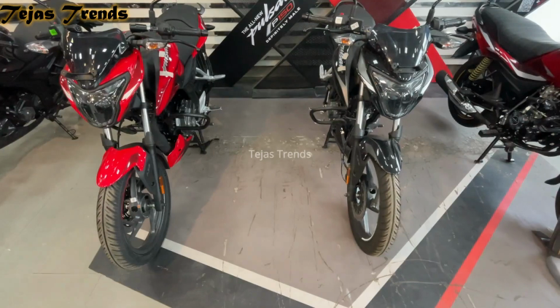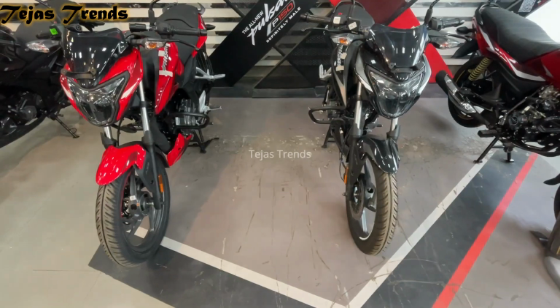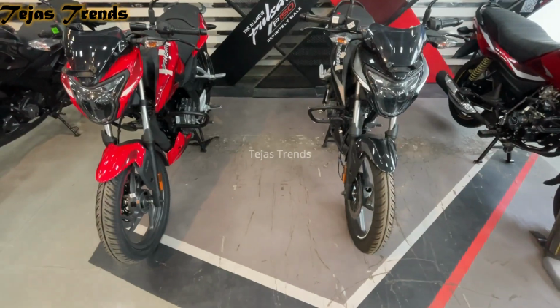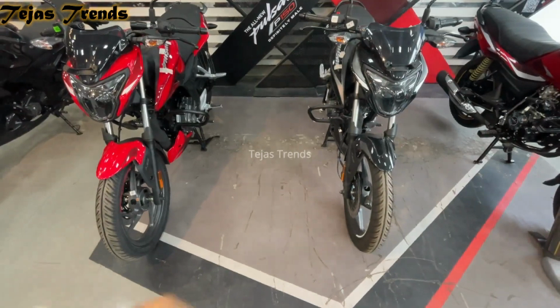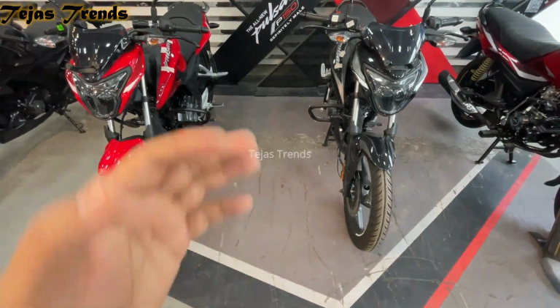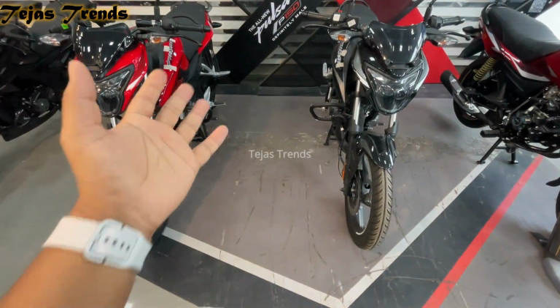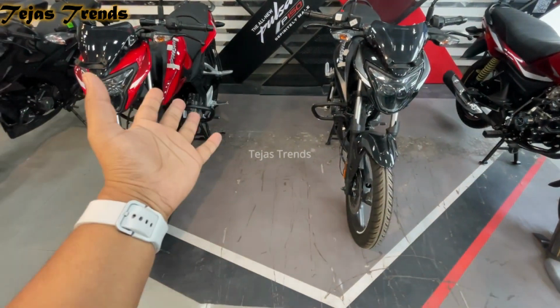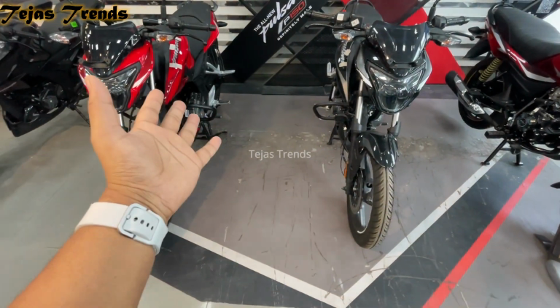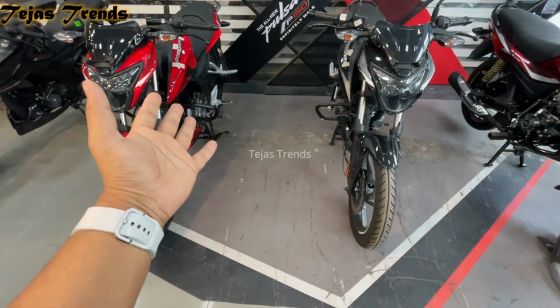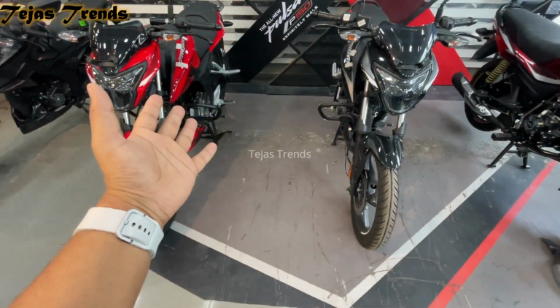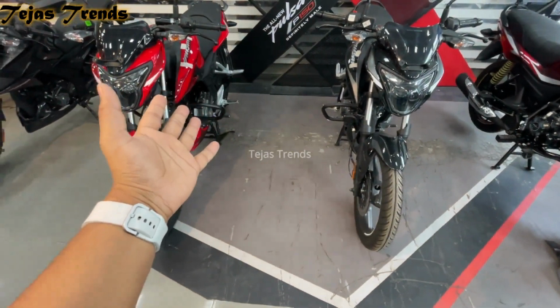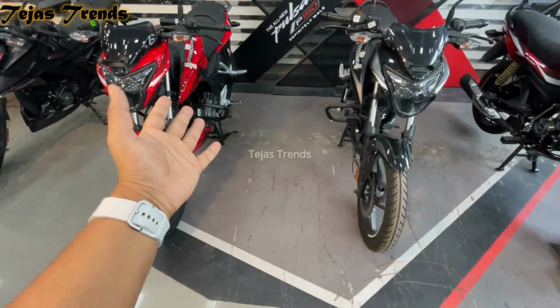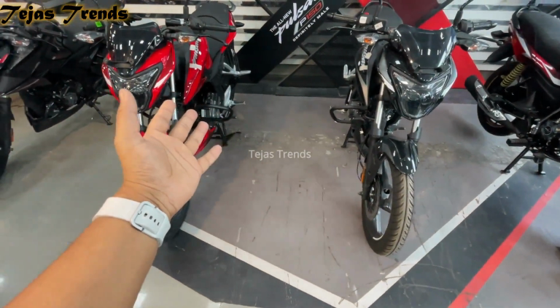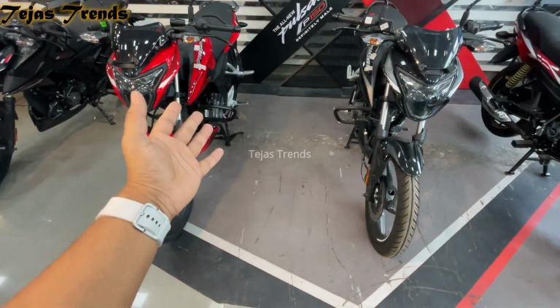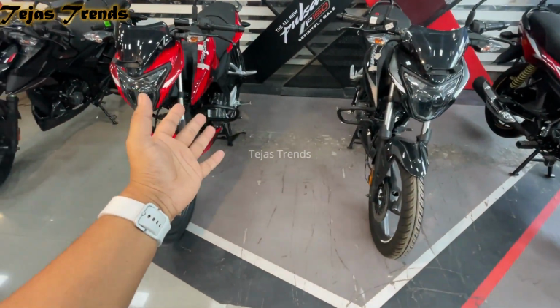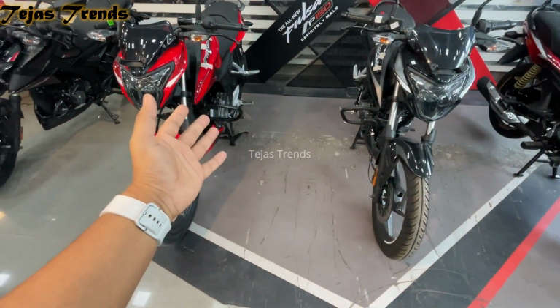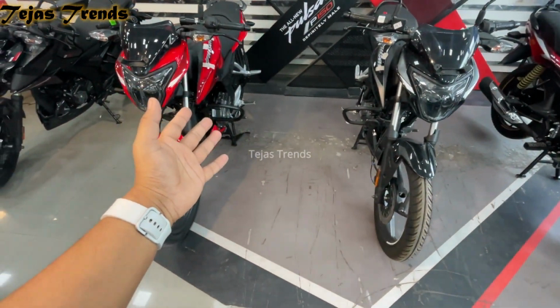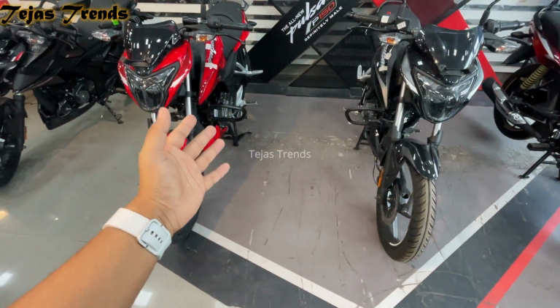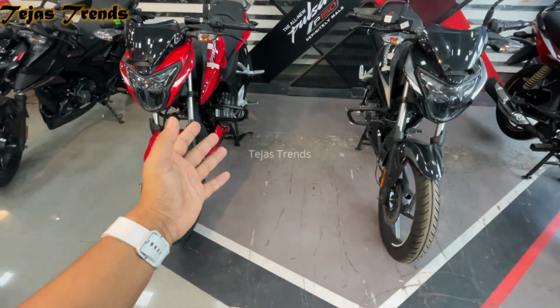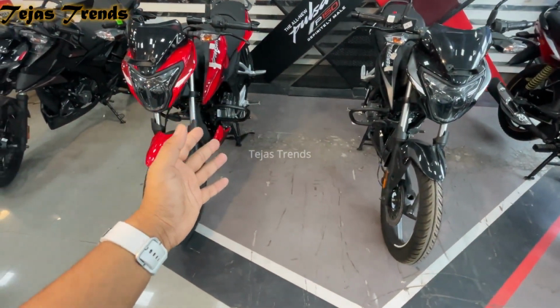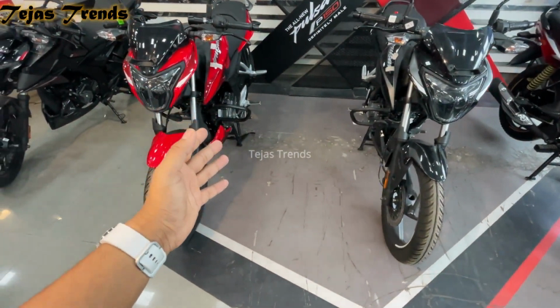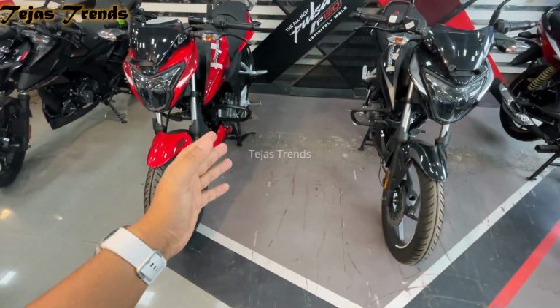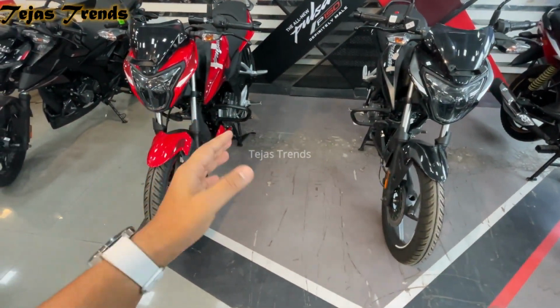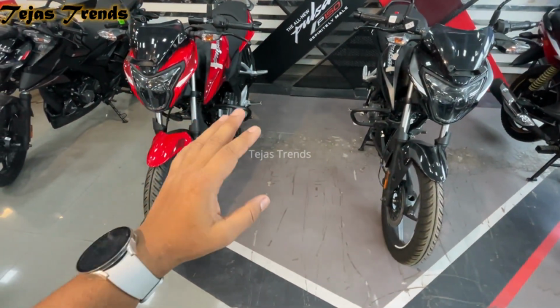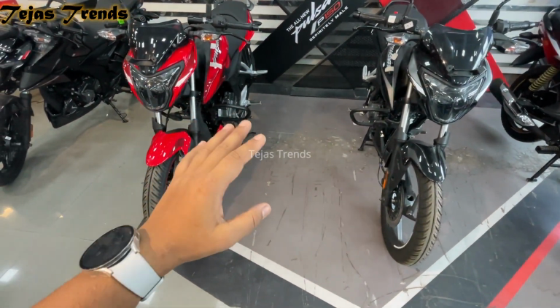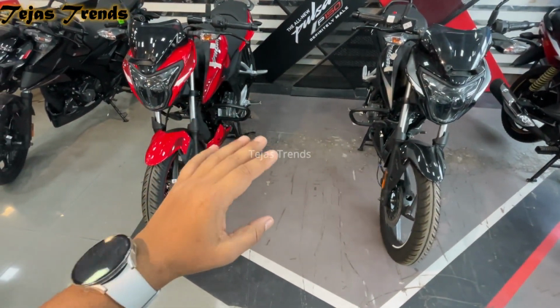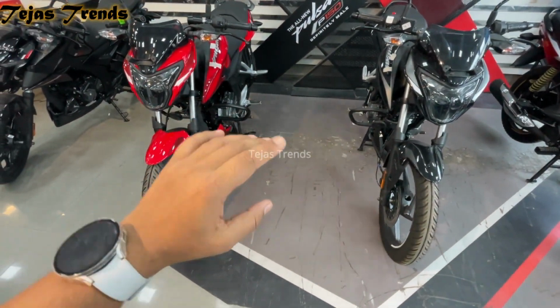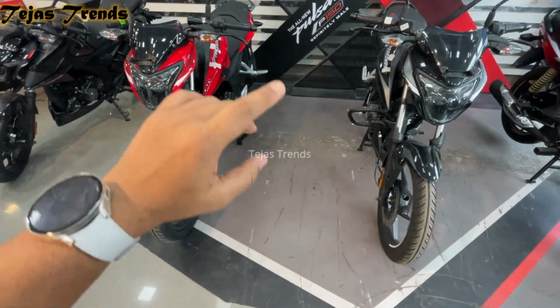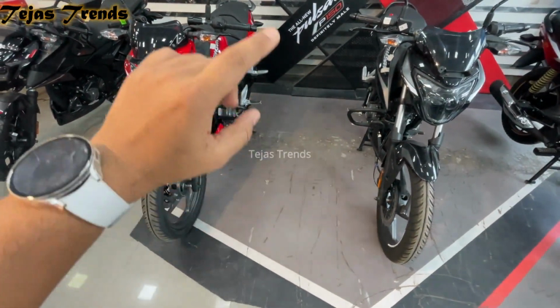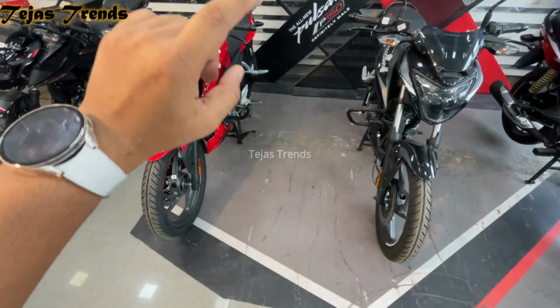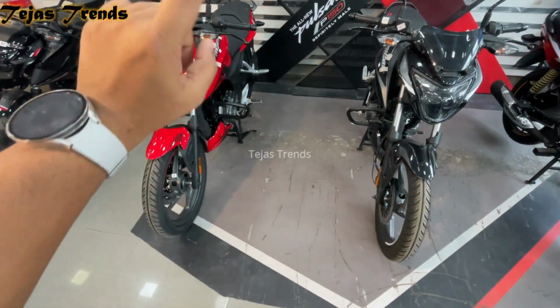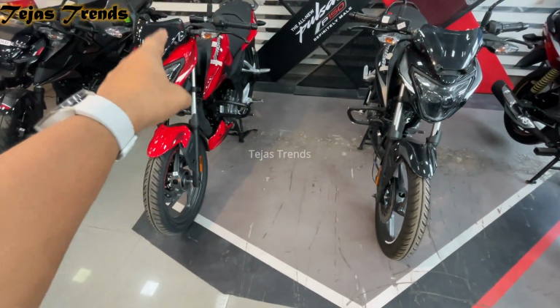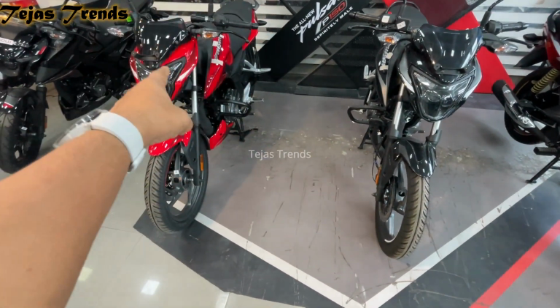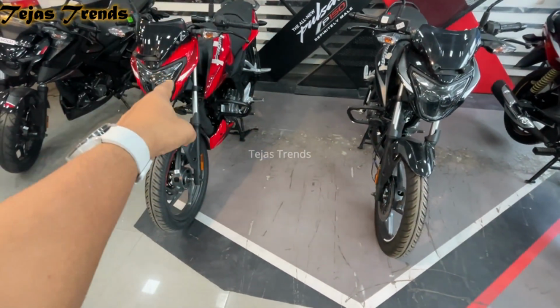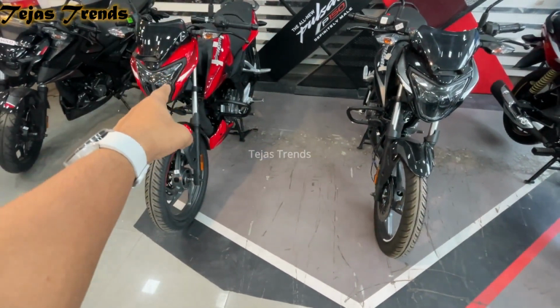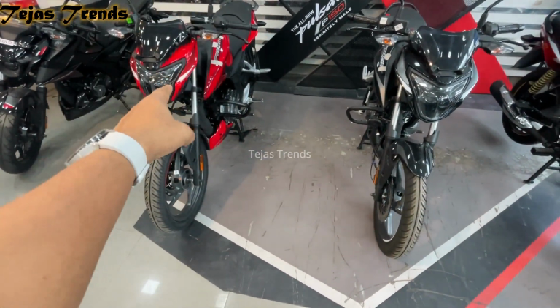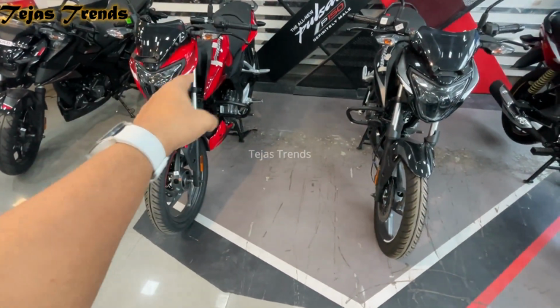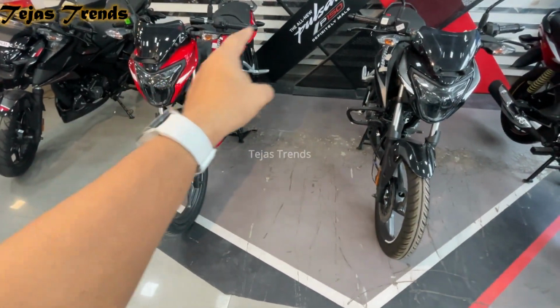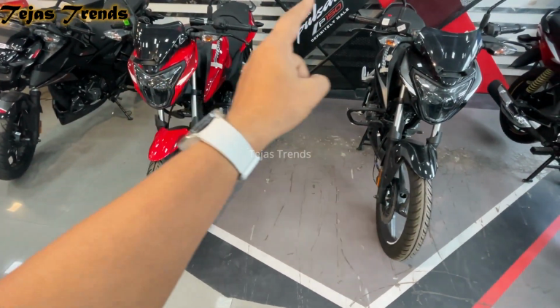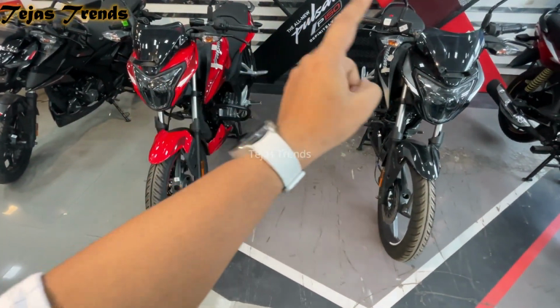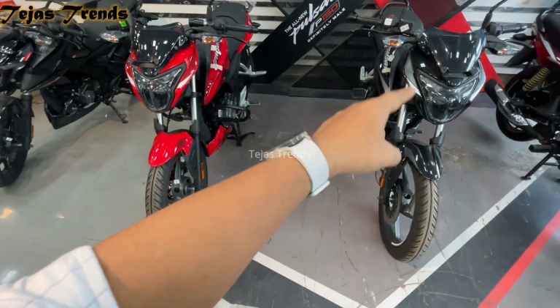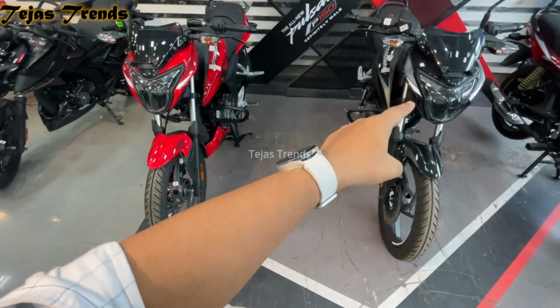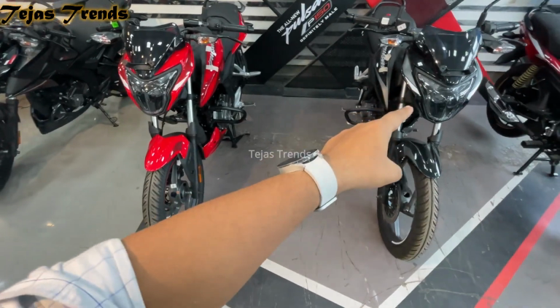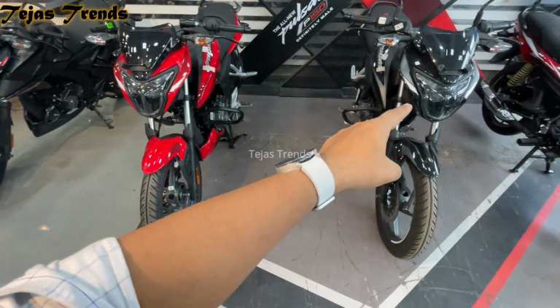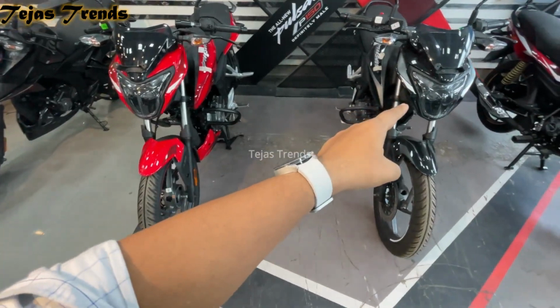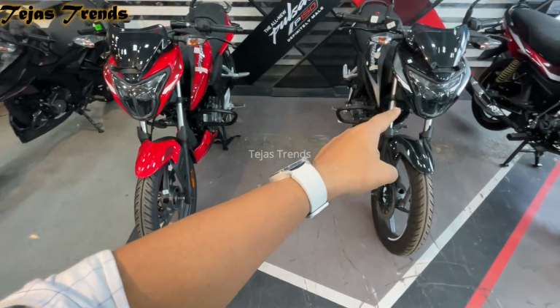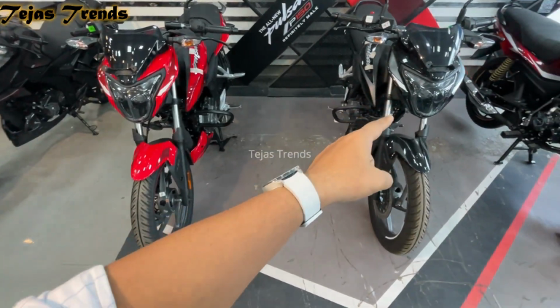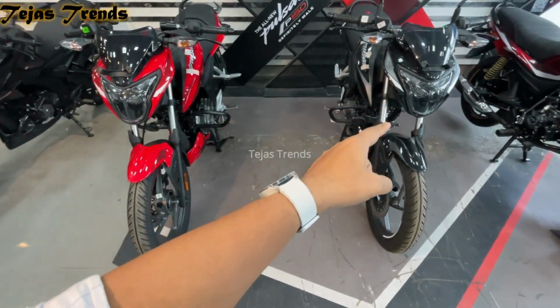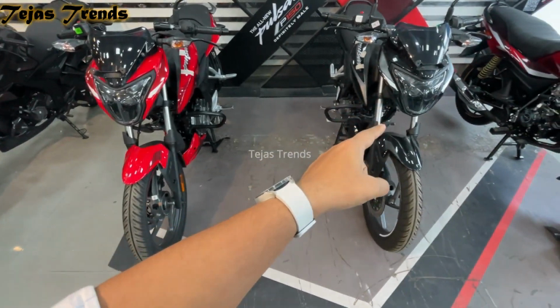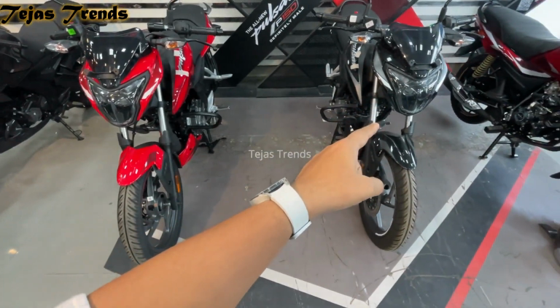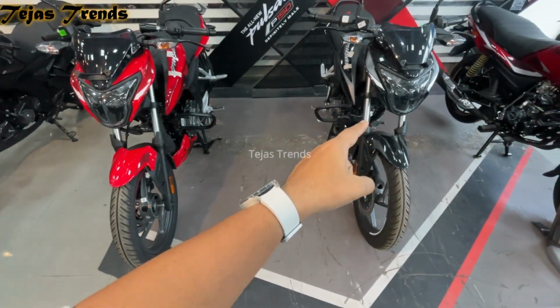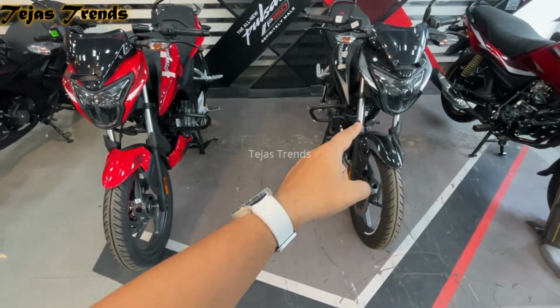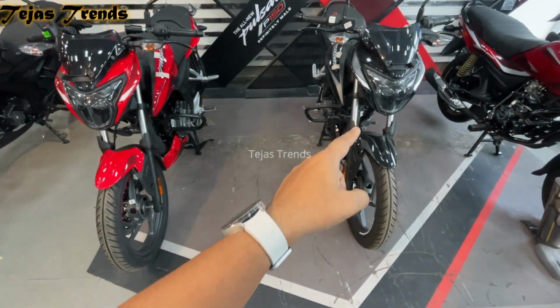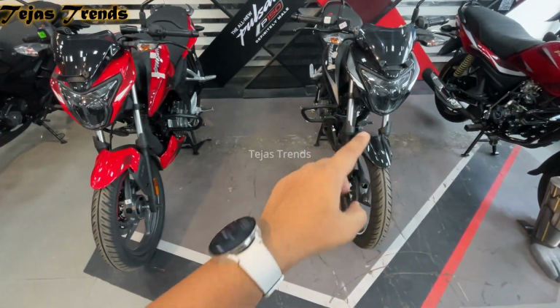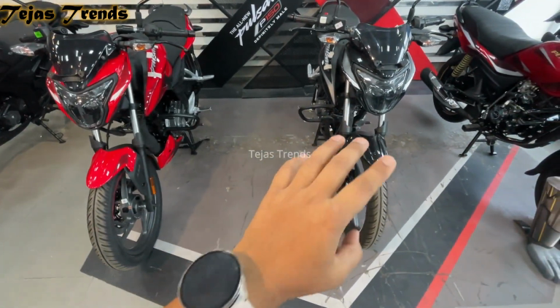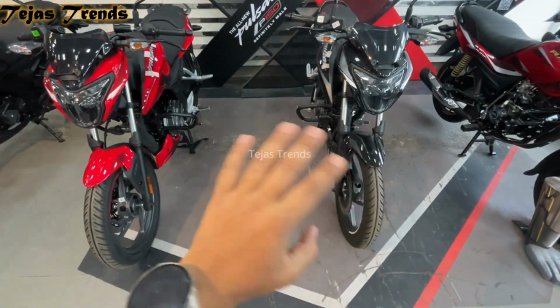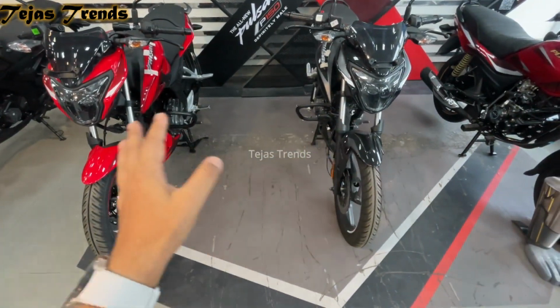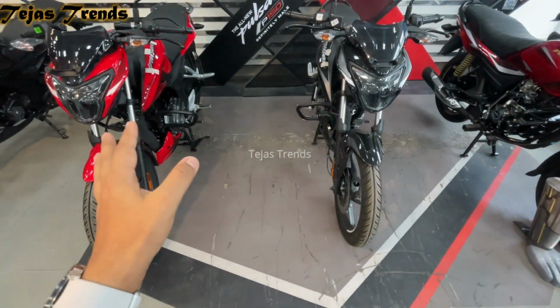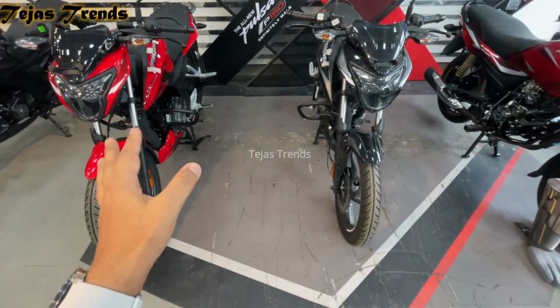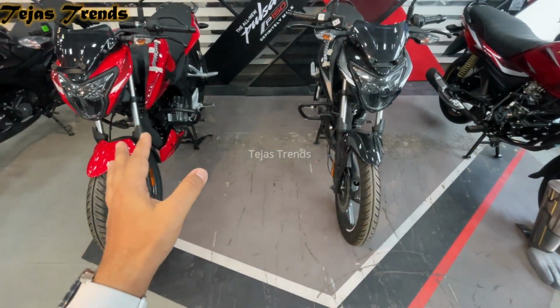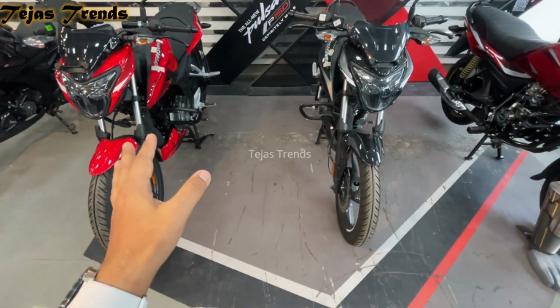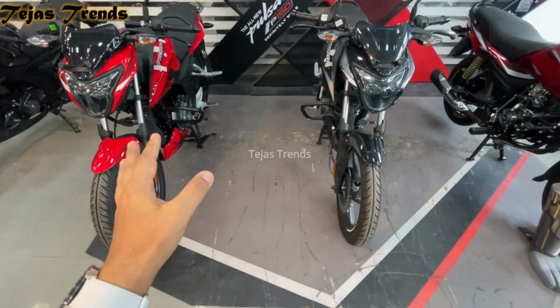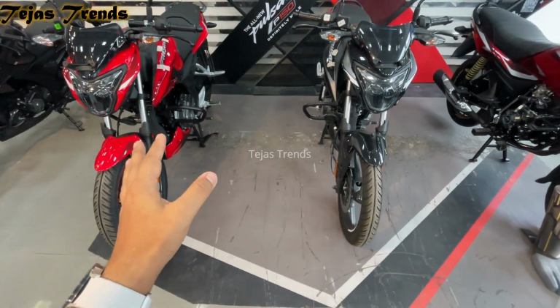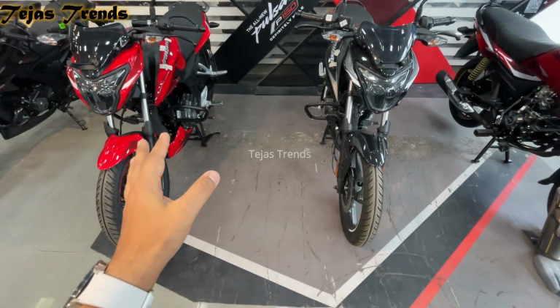Hey guys, this is the Bajaj Pulsar P150 Dual Disc and Single Disc variant, and today I am going to tell you the differences of both.